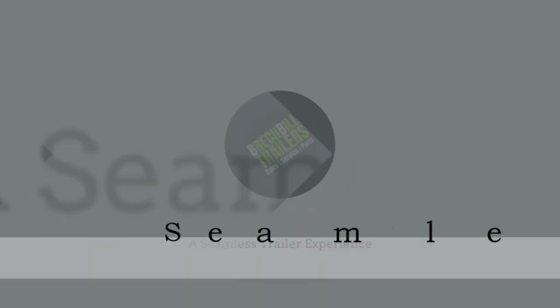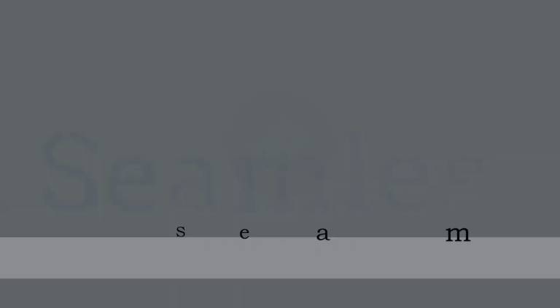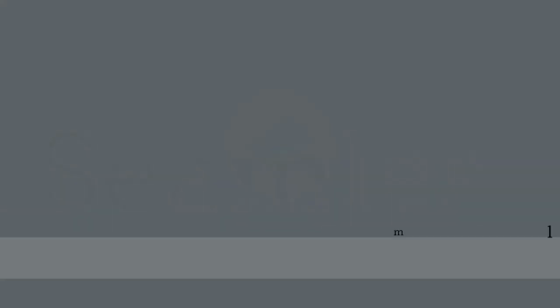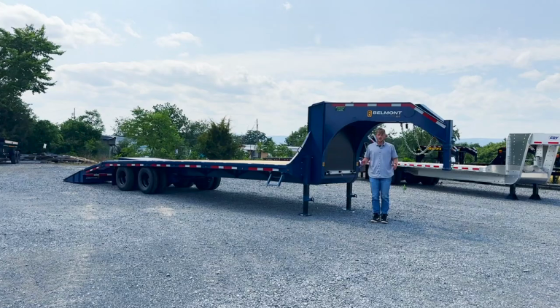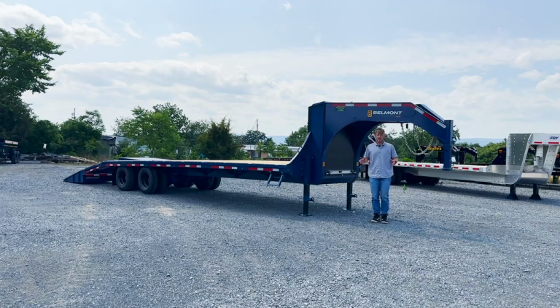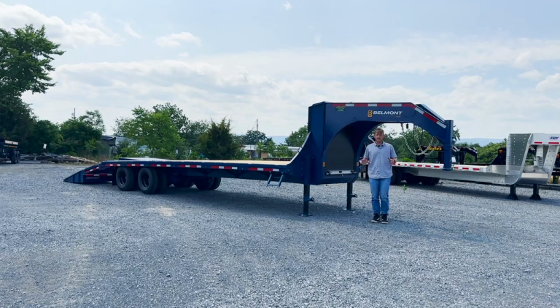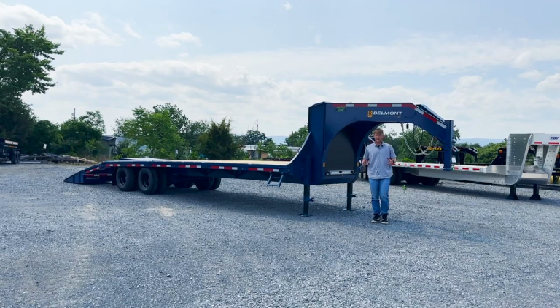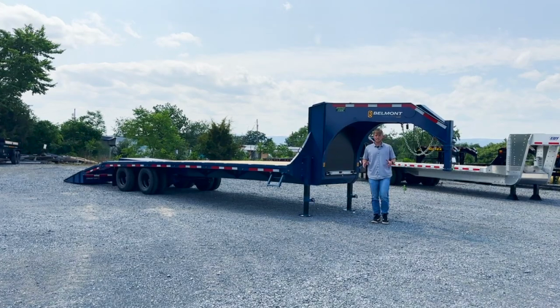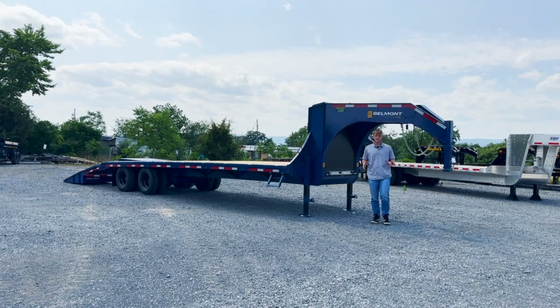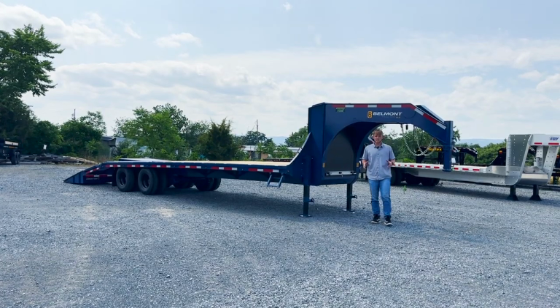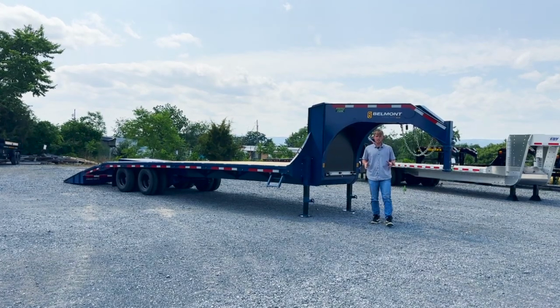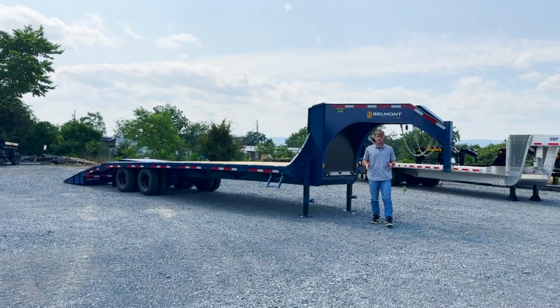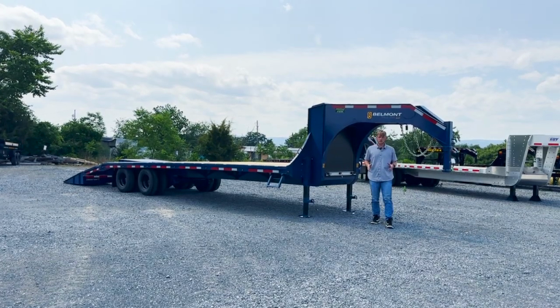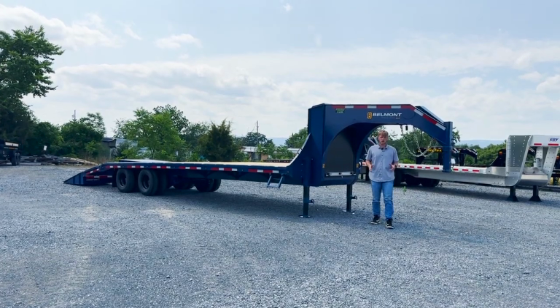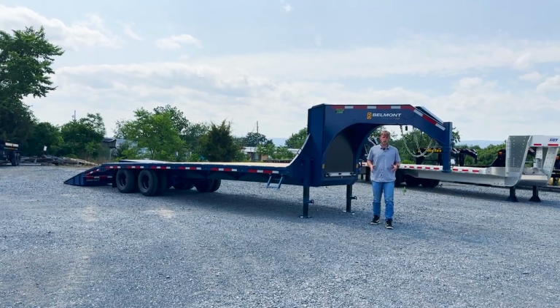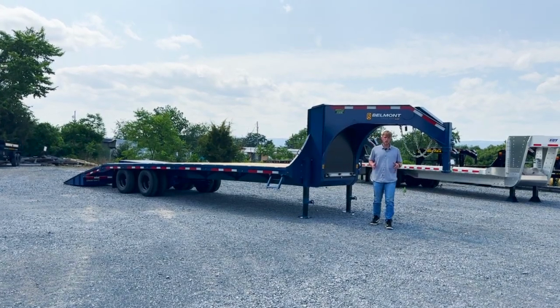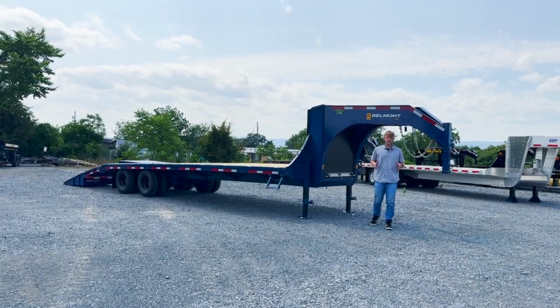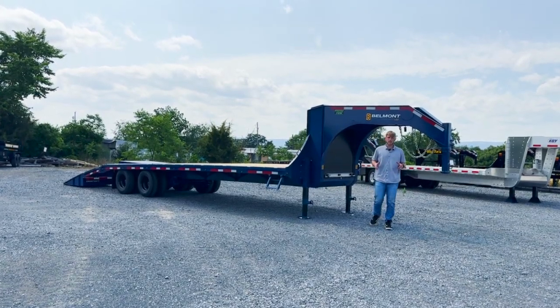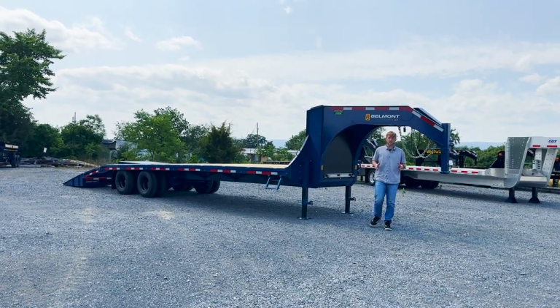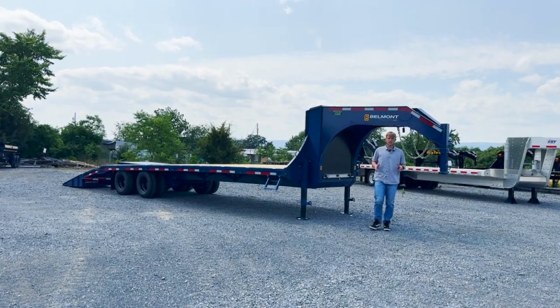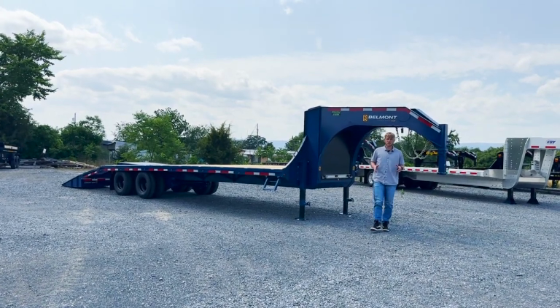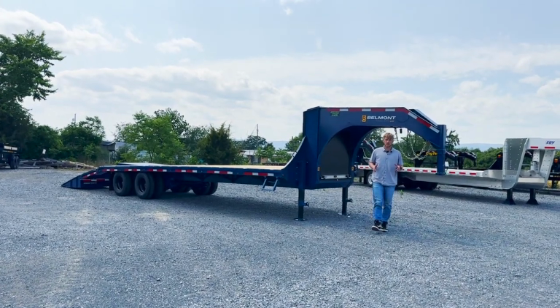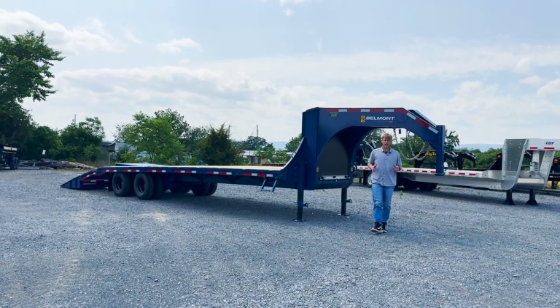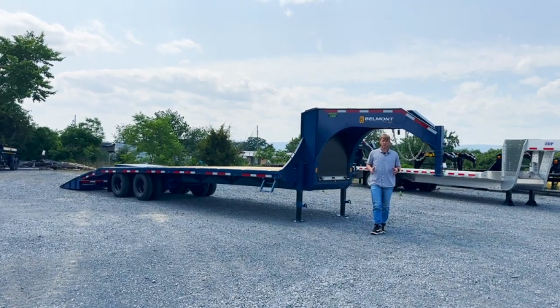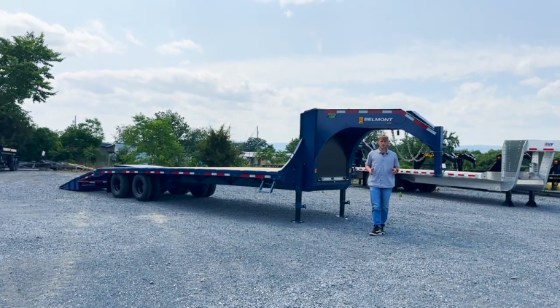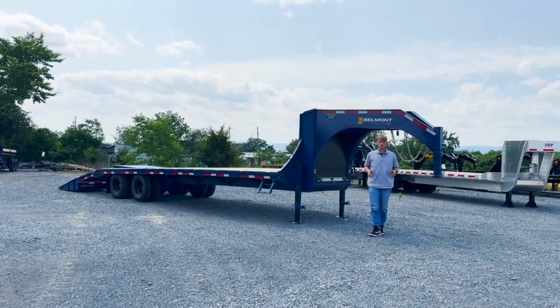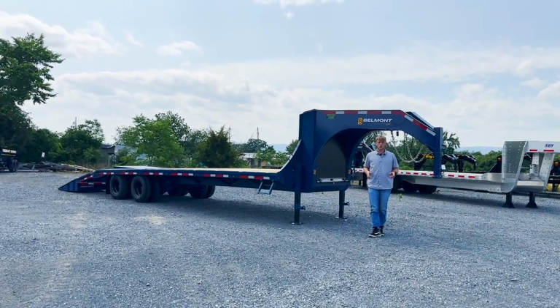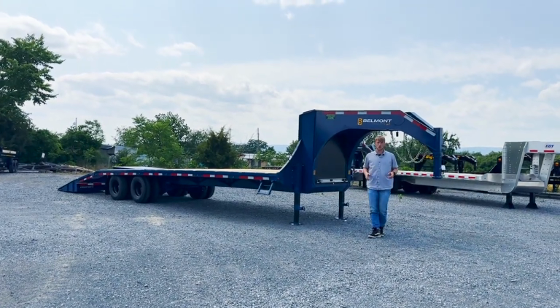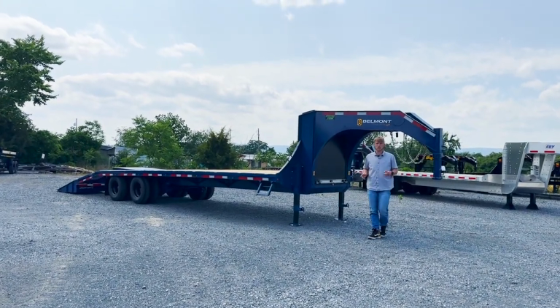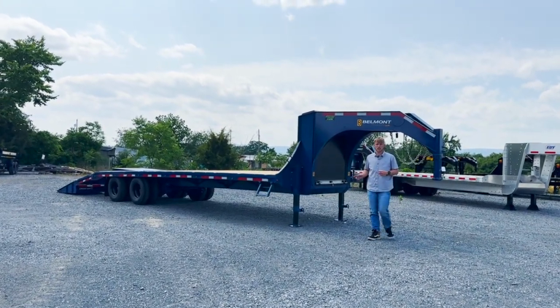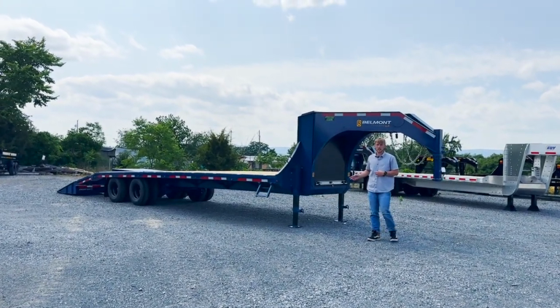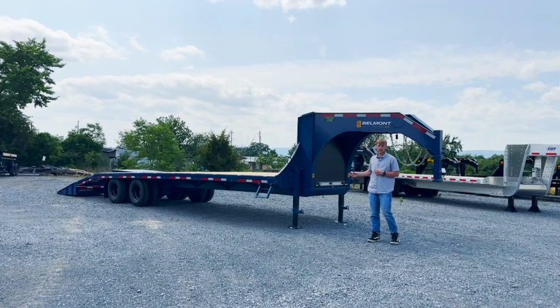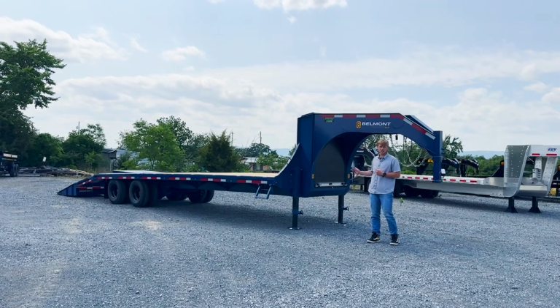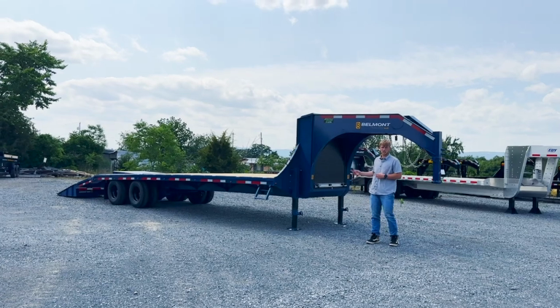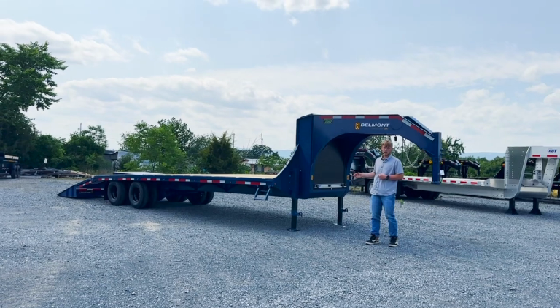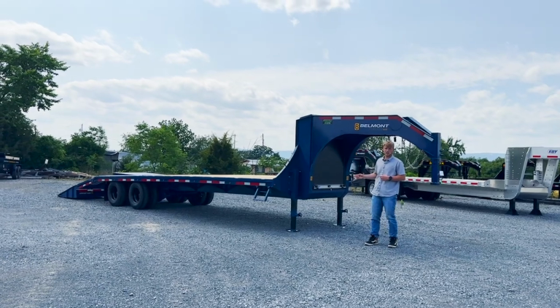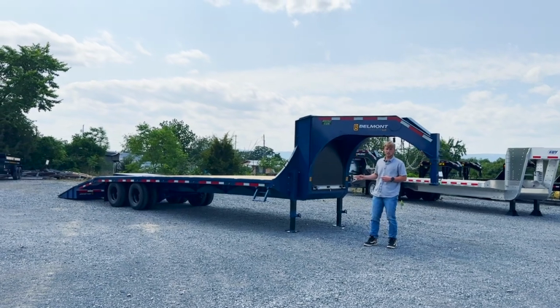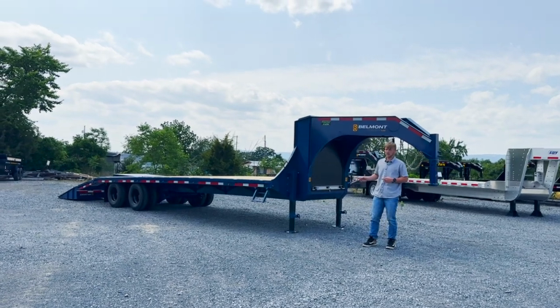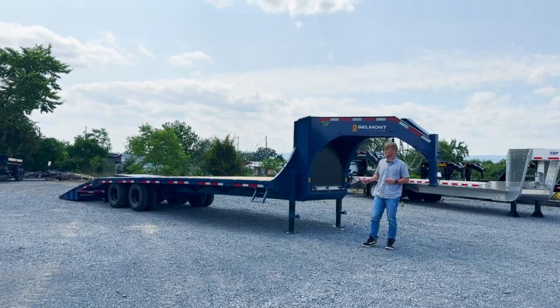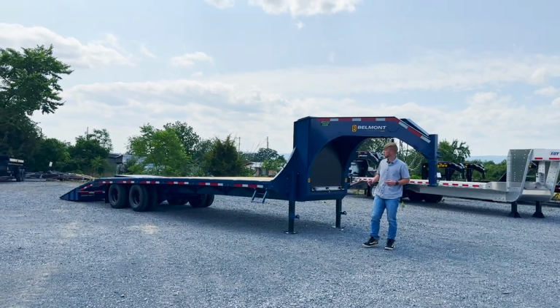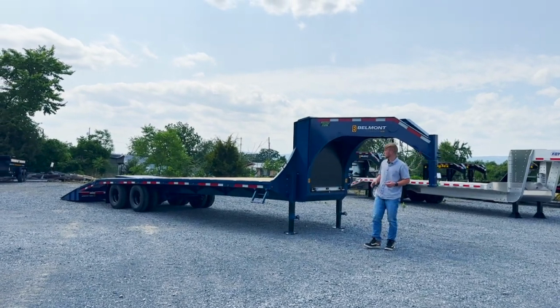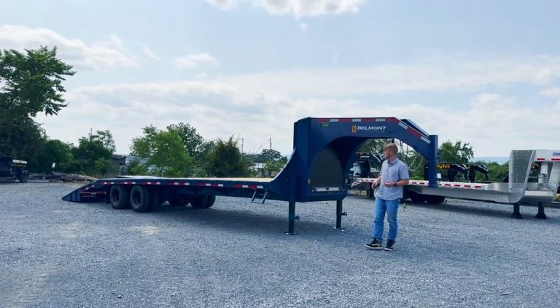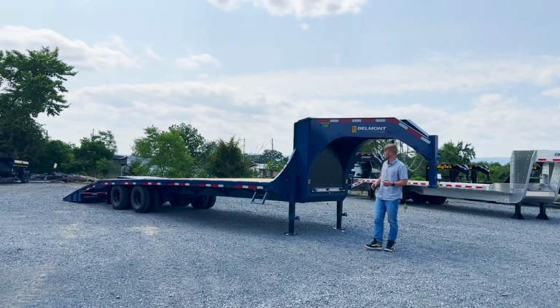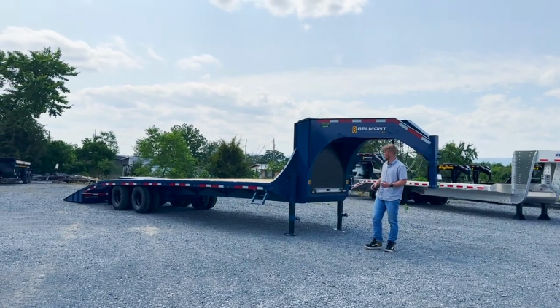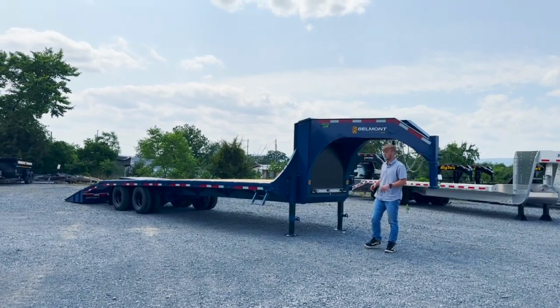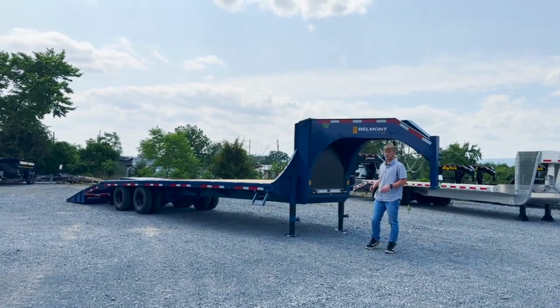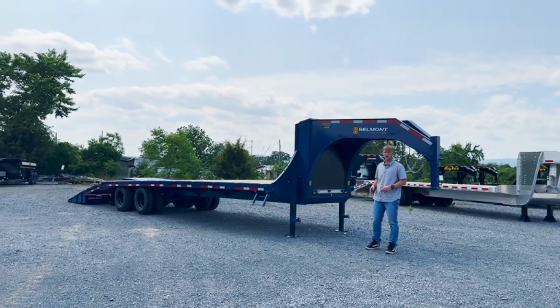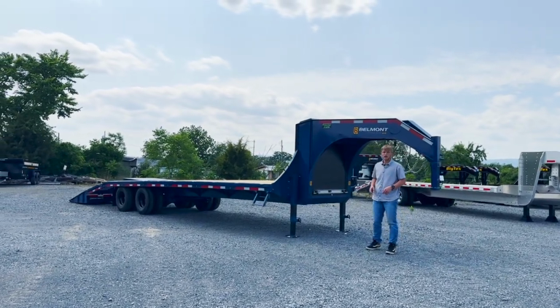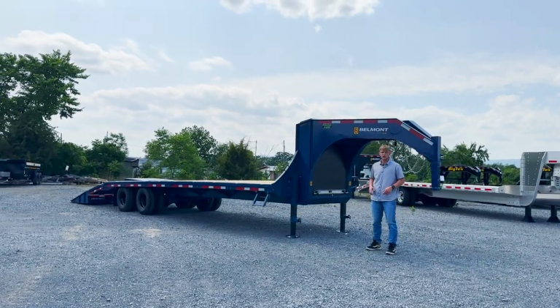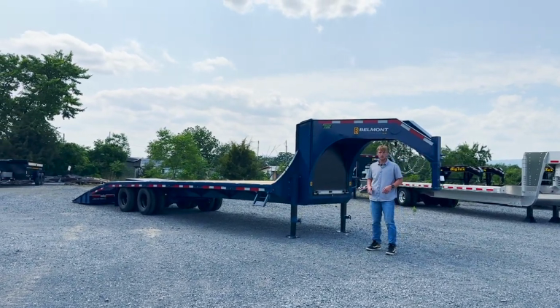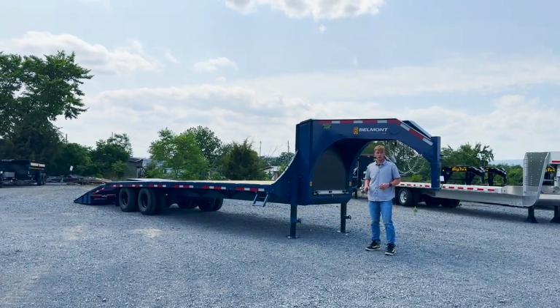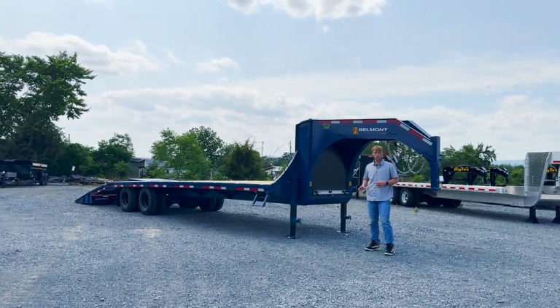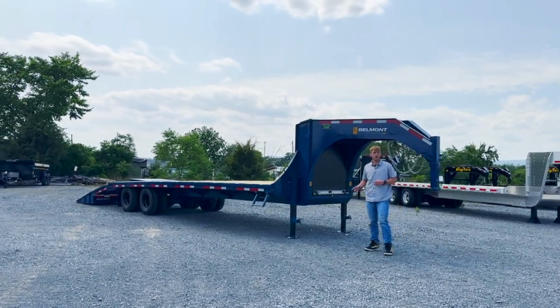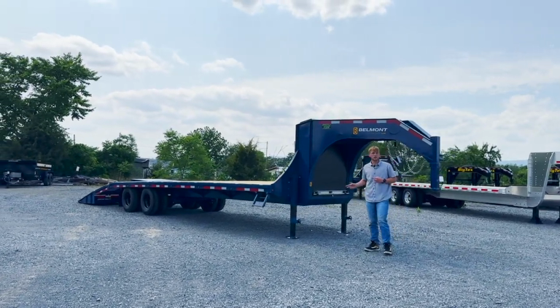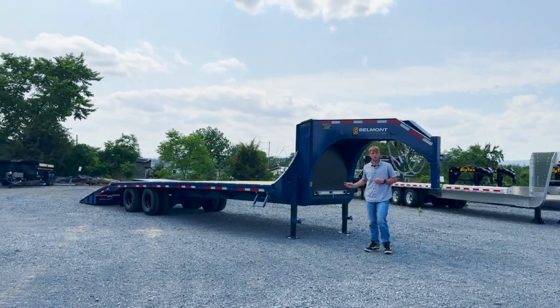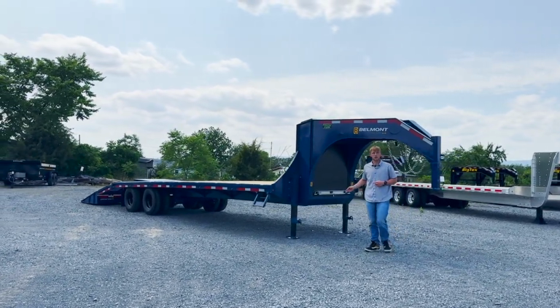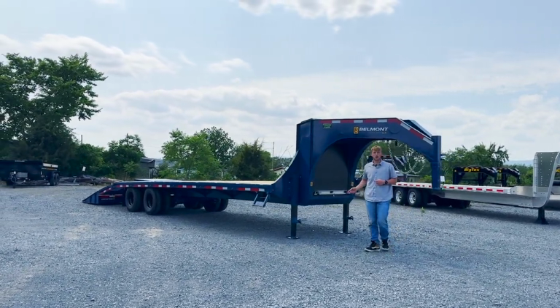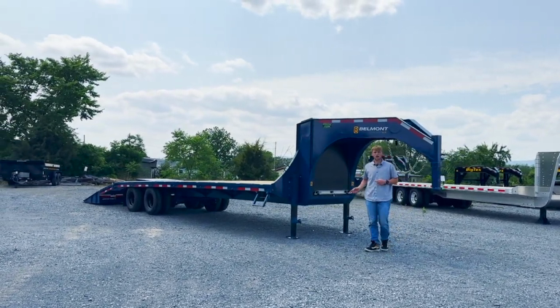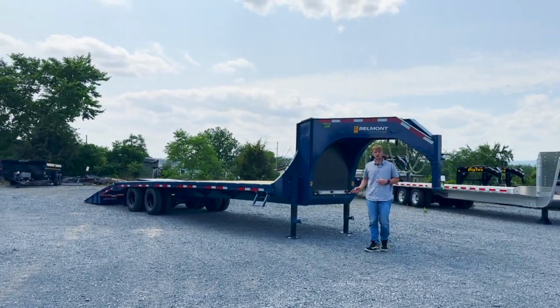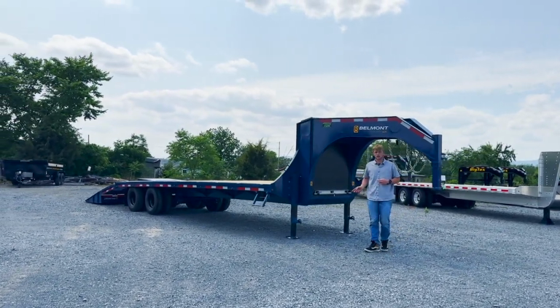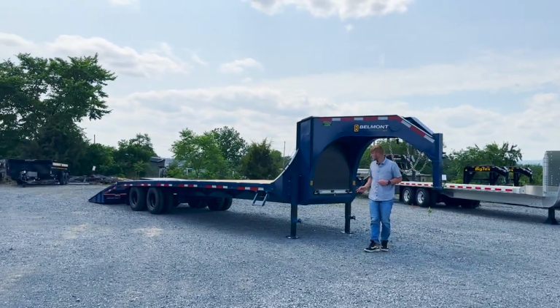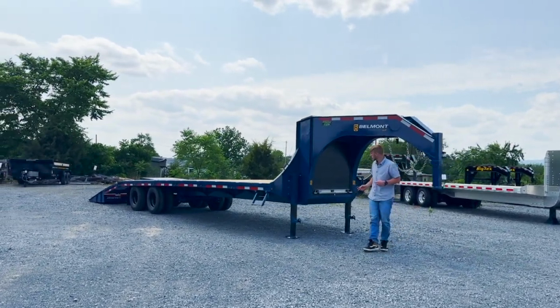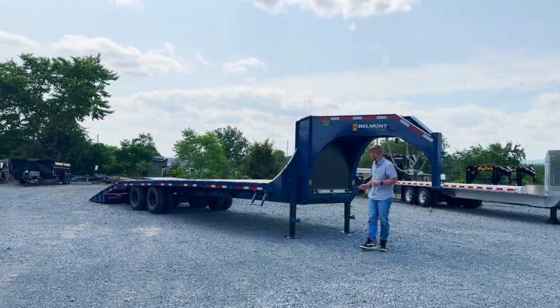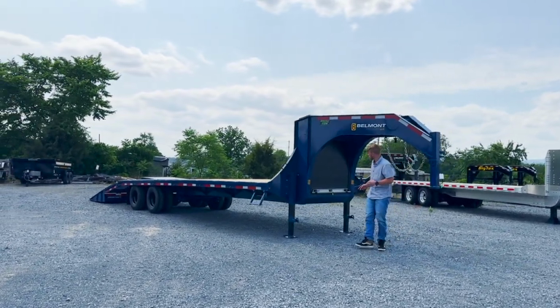Hey guys, in today's video we're going to be taking a look at the new GNX 30-24 built by Belmont Trailers.